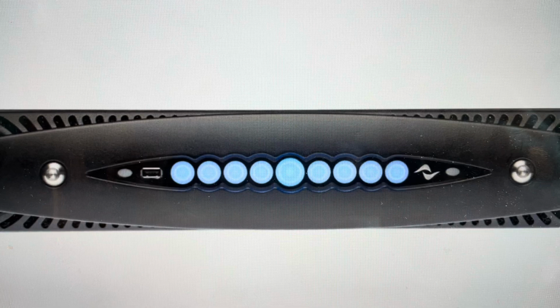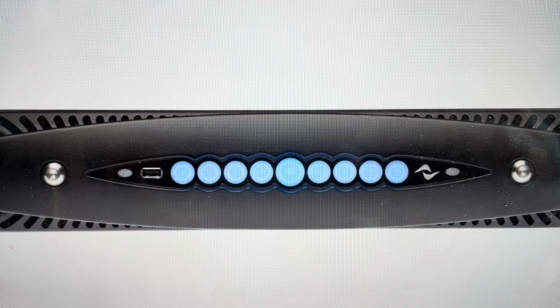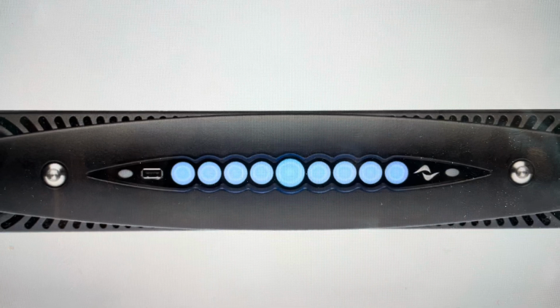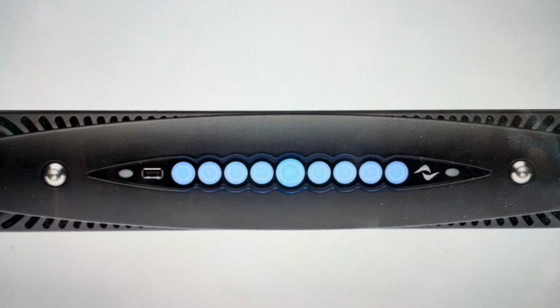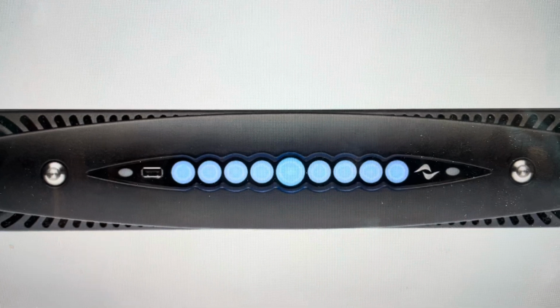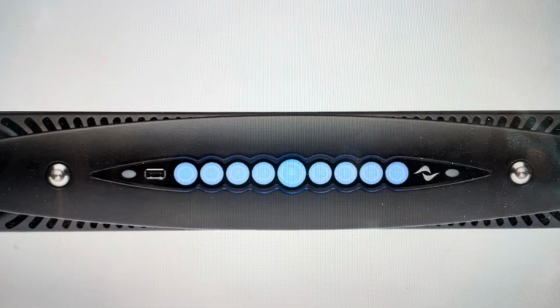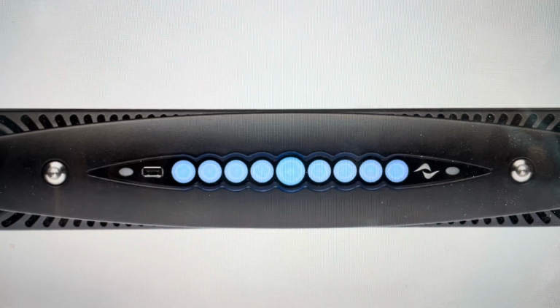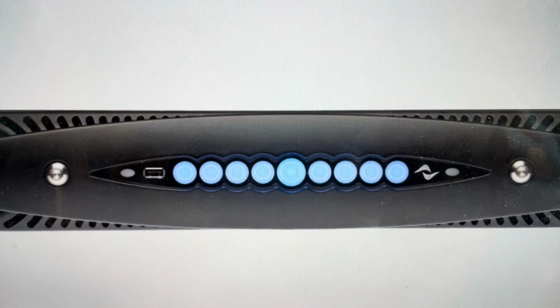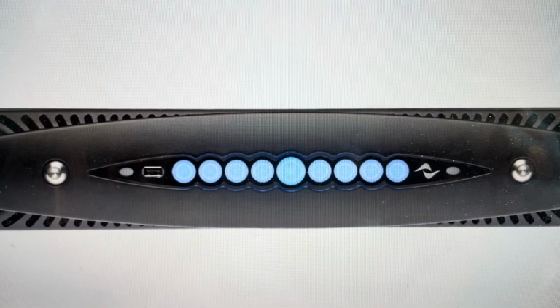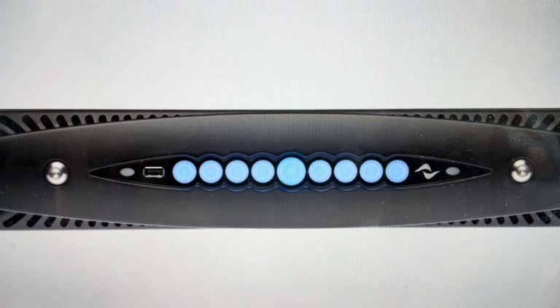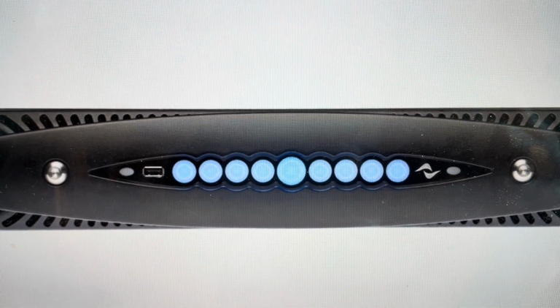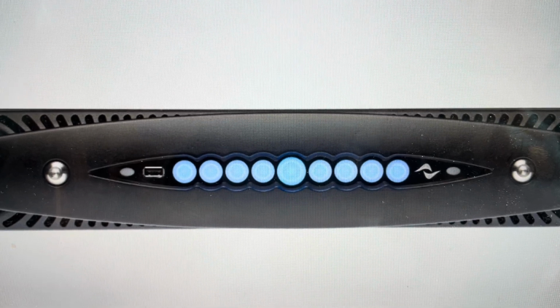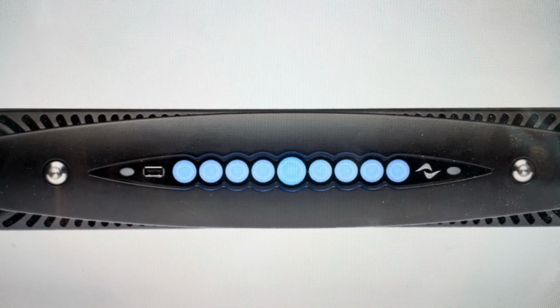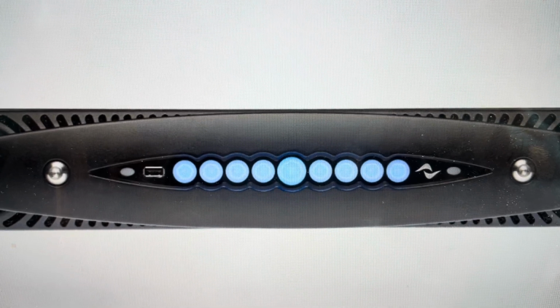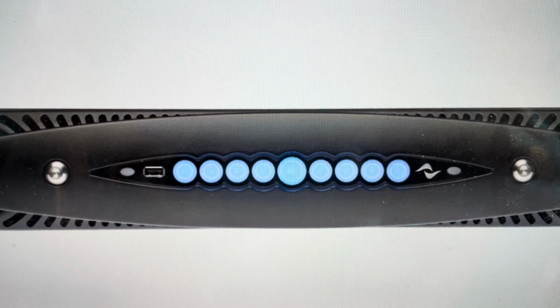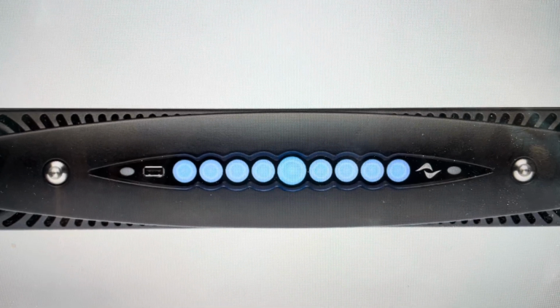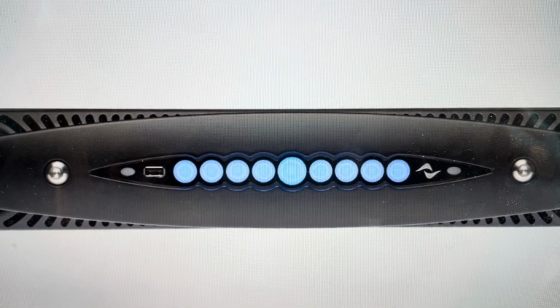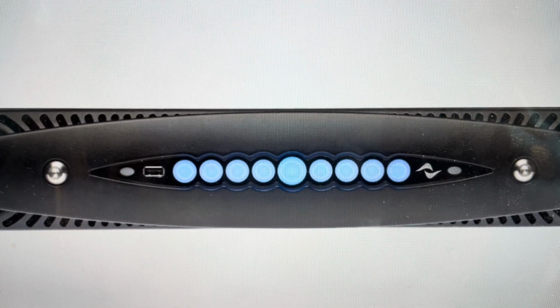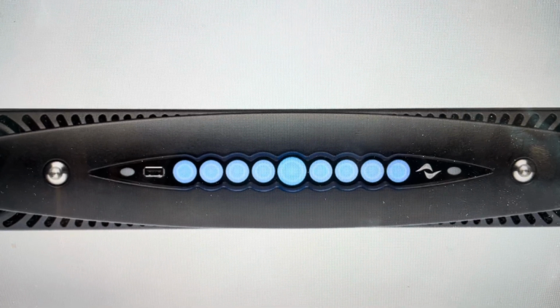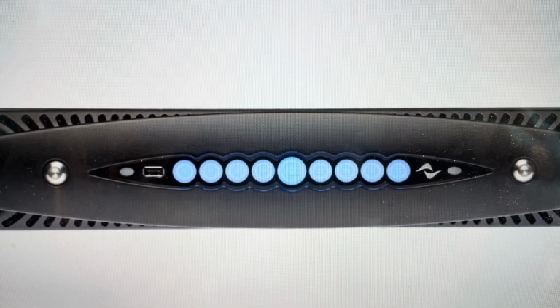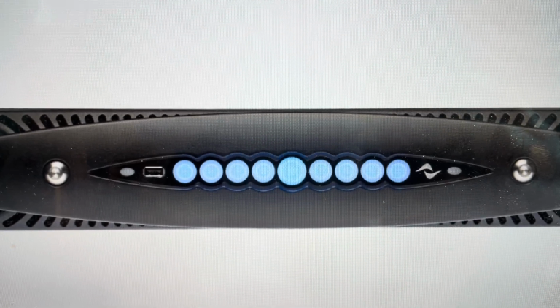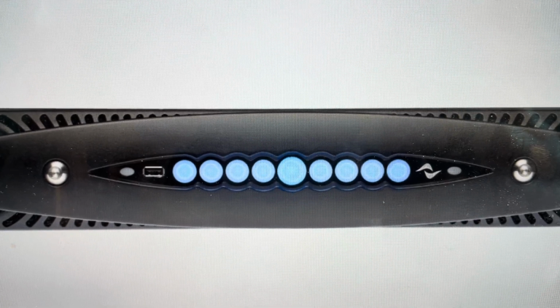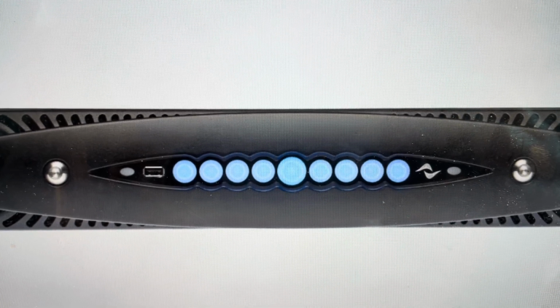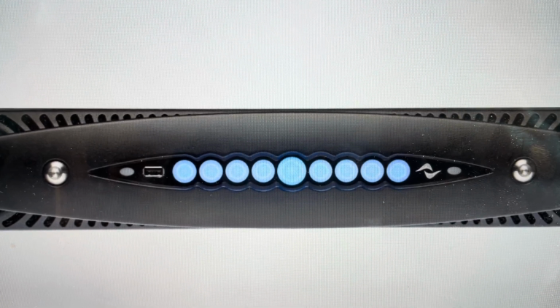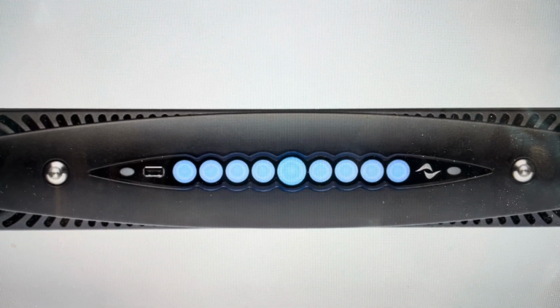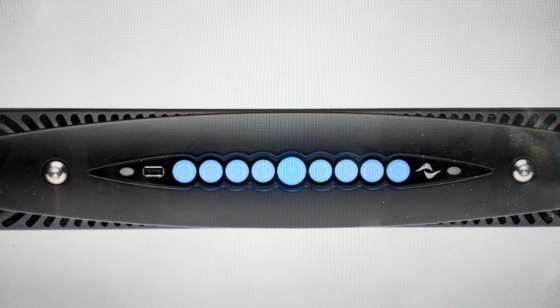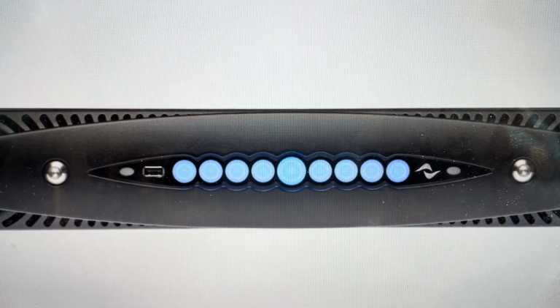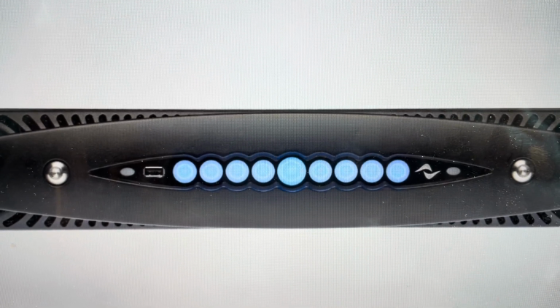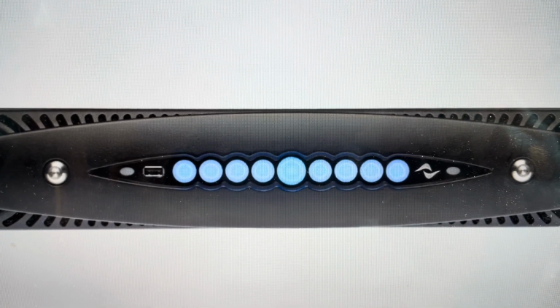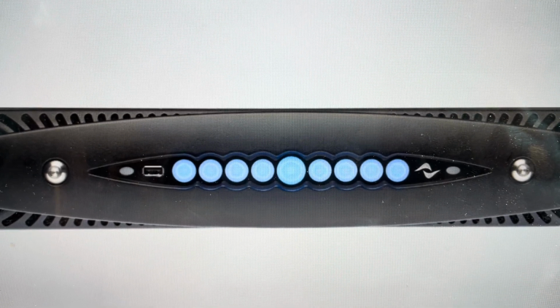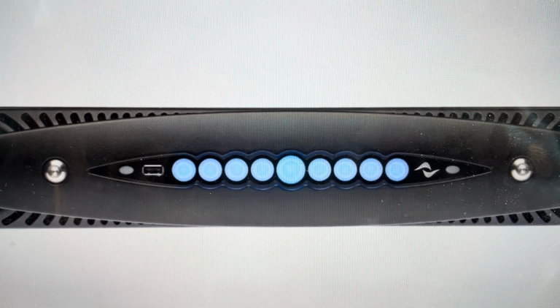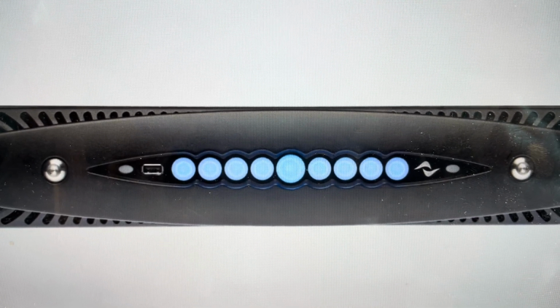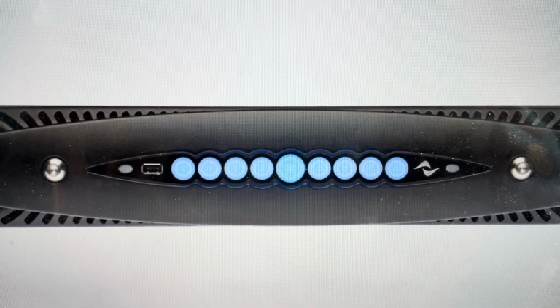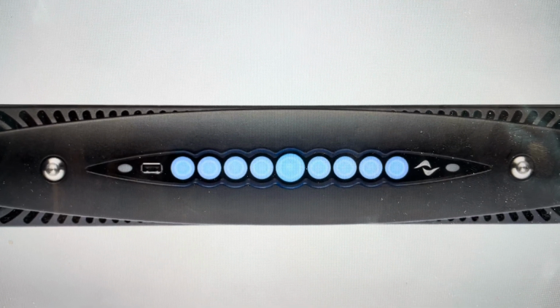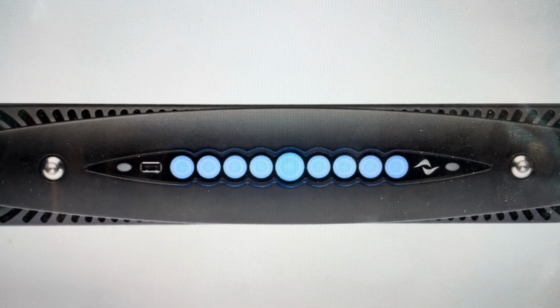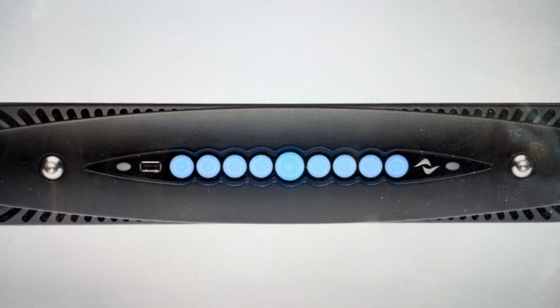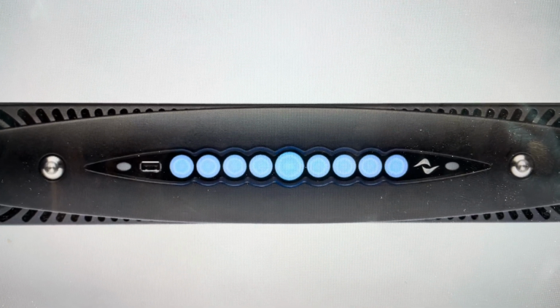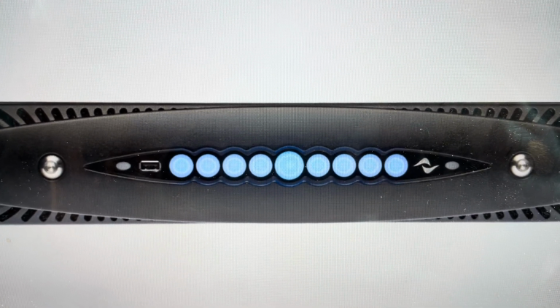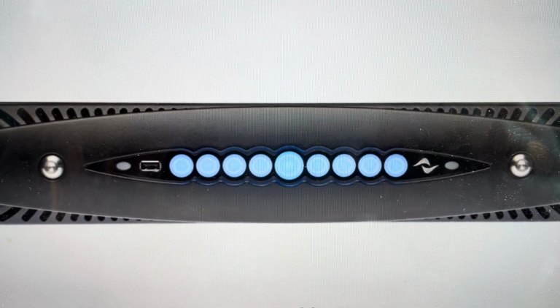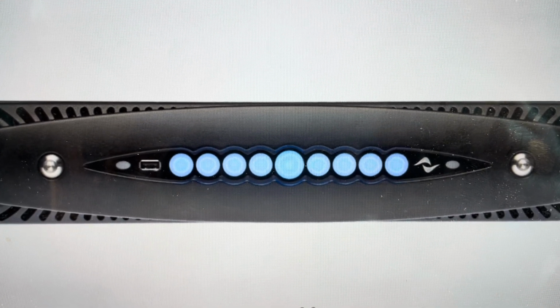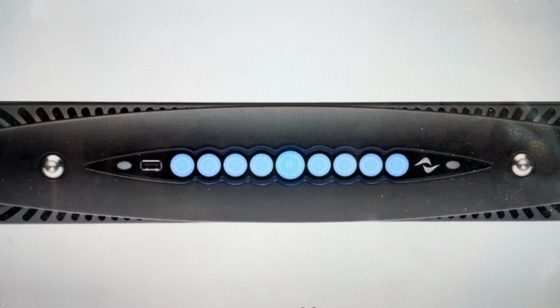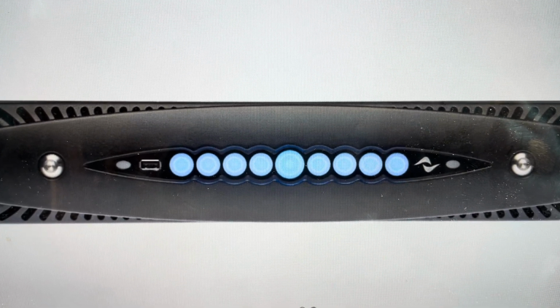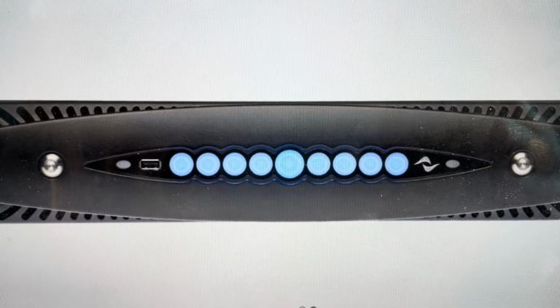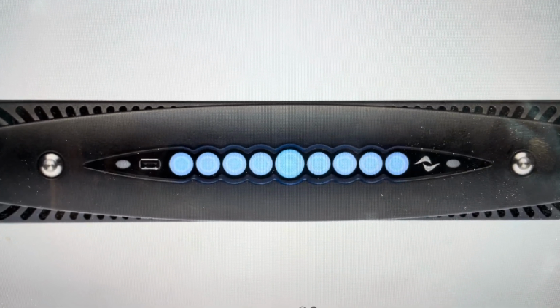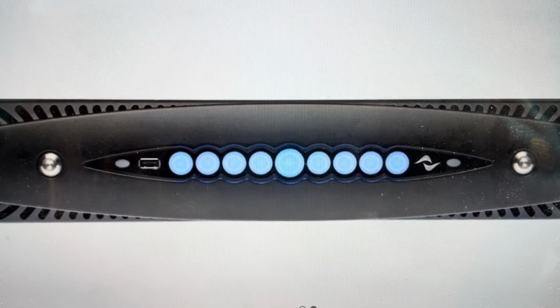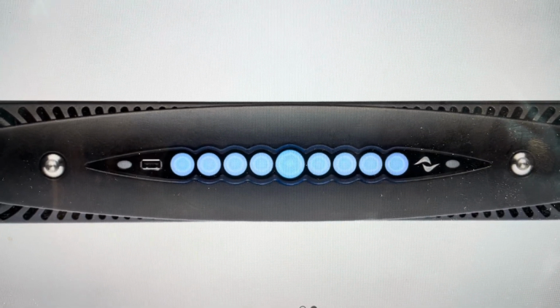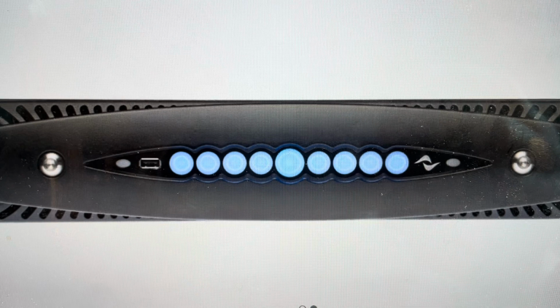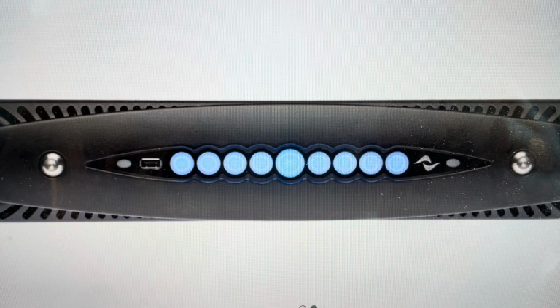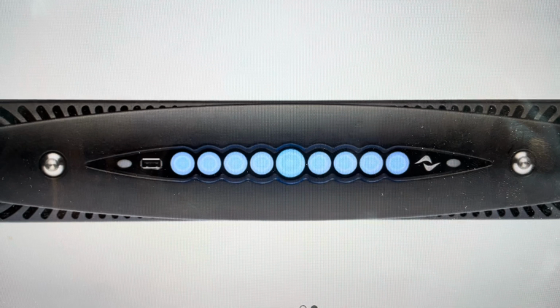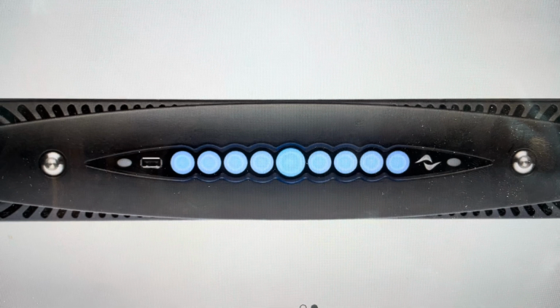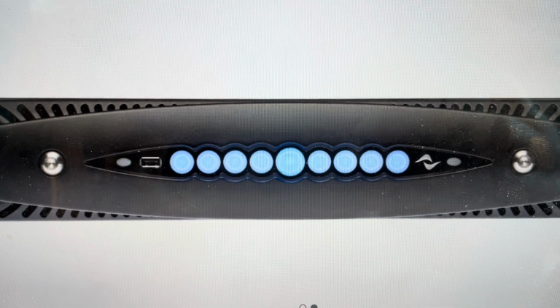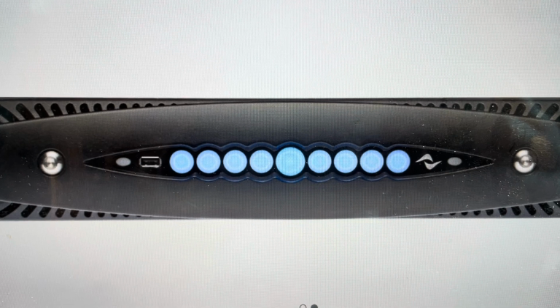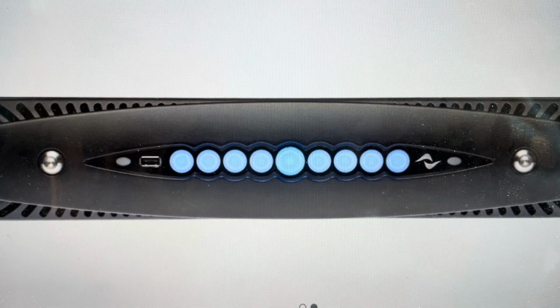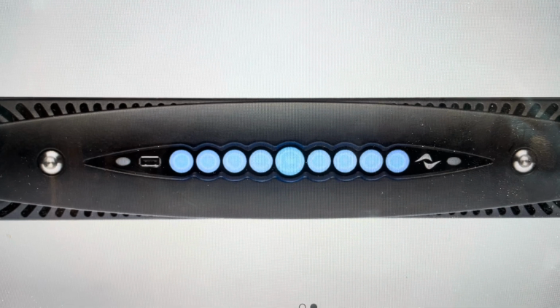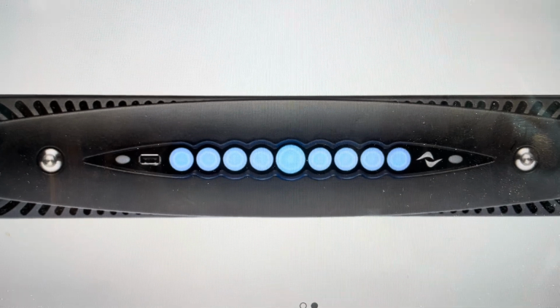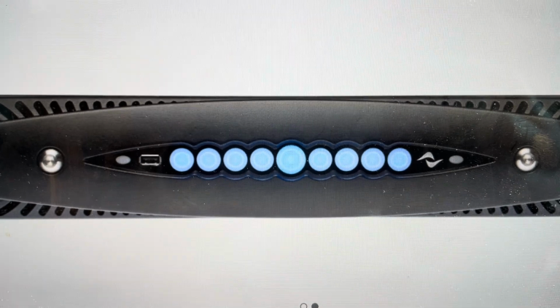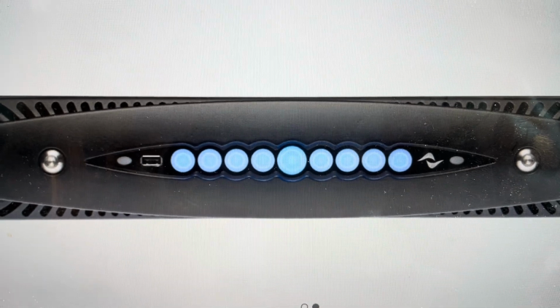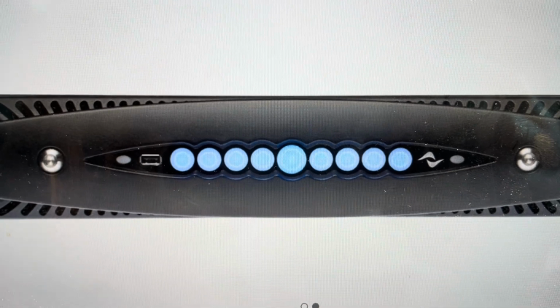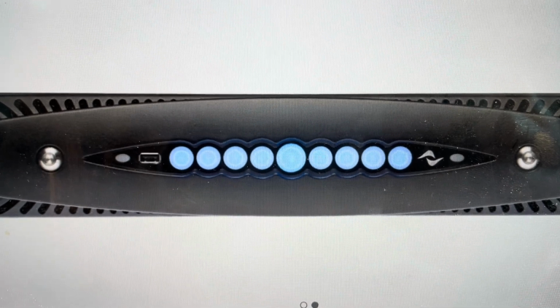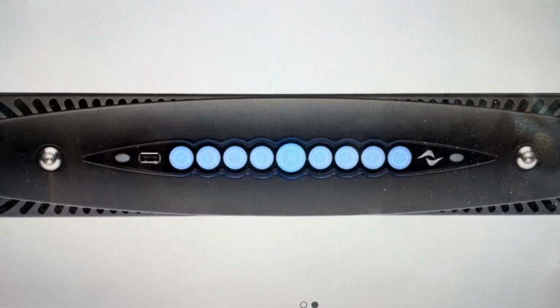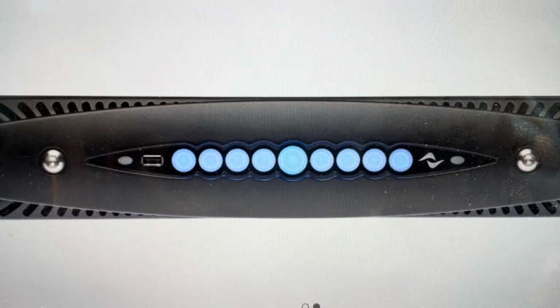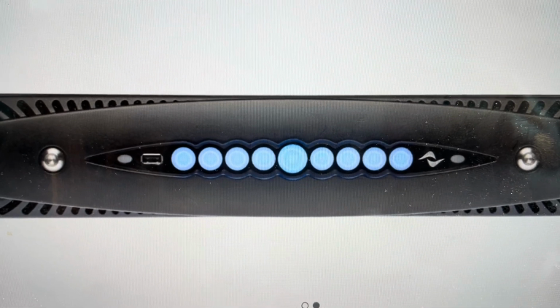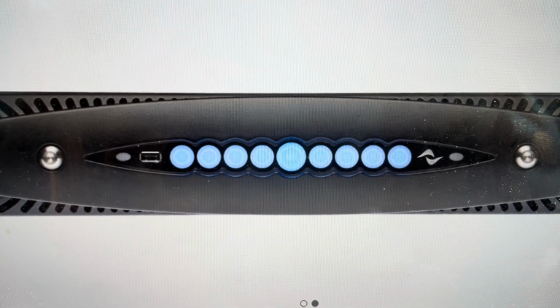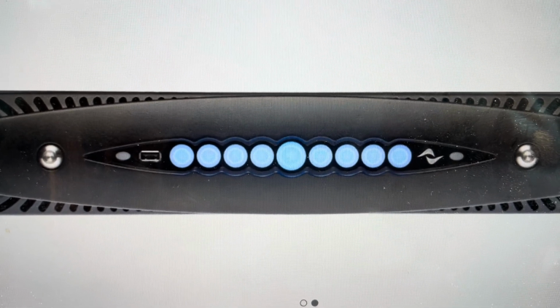Hey everybody, this is a quick video in case you have a PowerSoft X8 amplifier and you need to do a hard reset to the factory default settings on it.